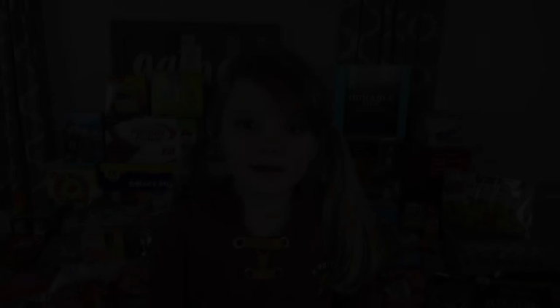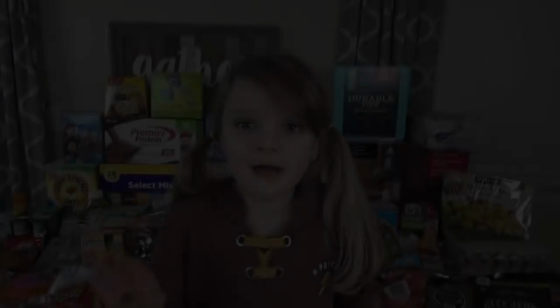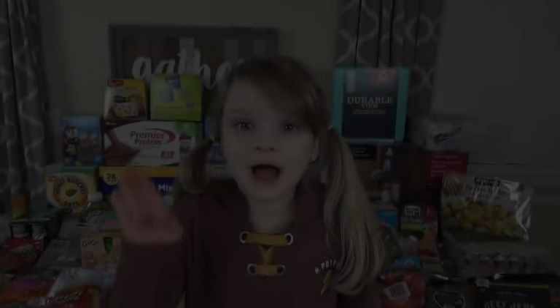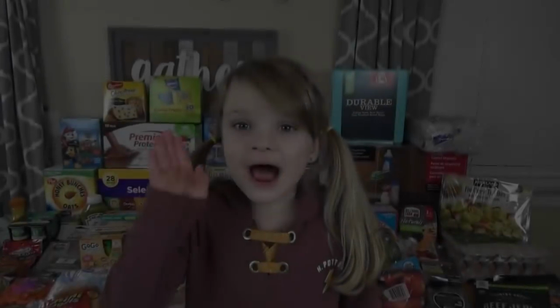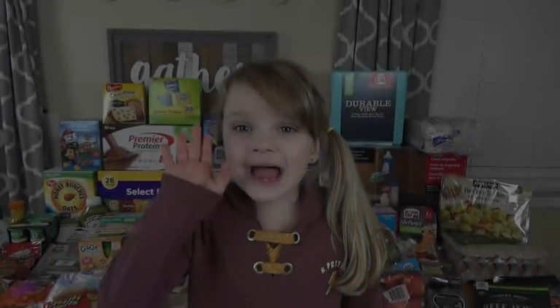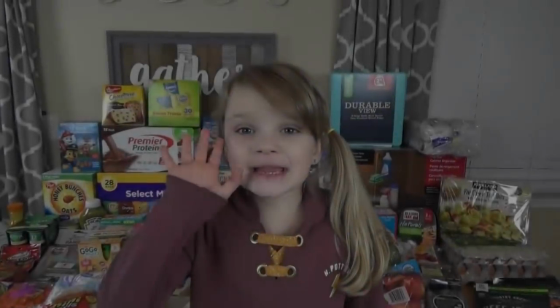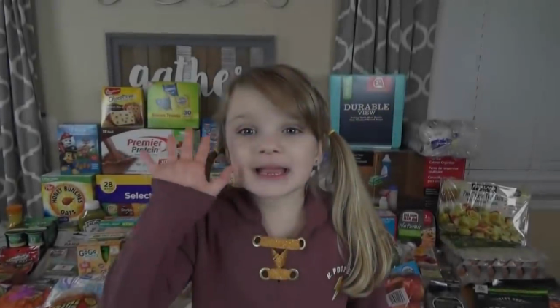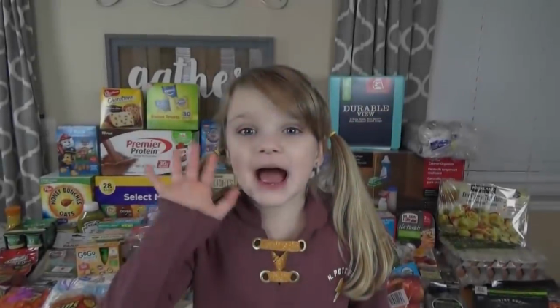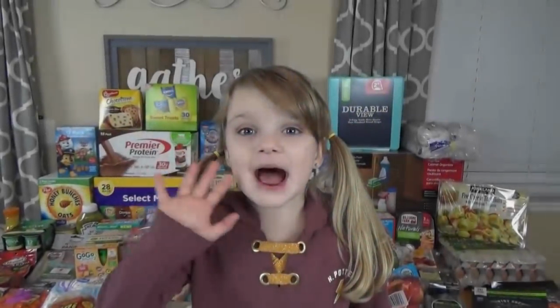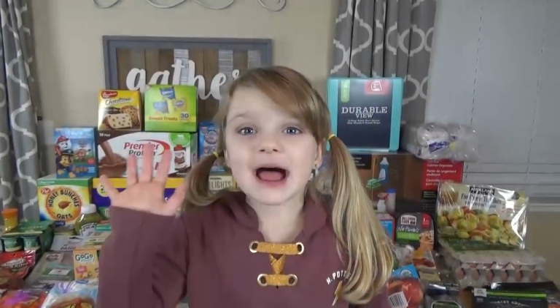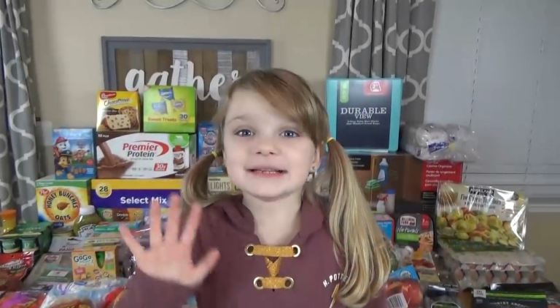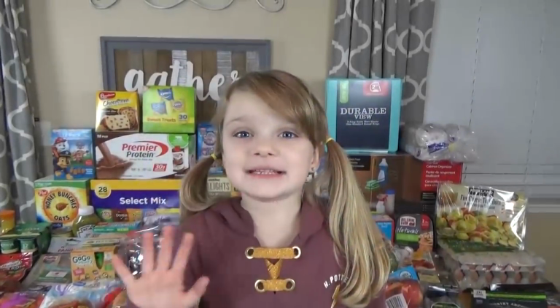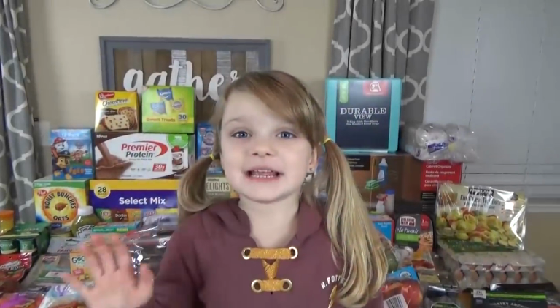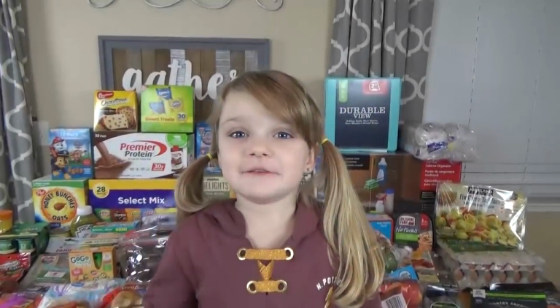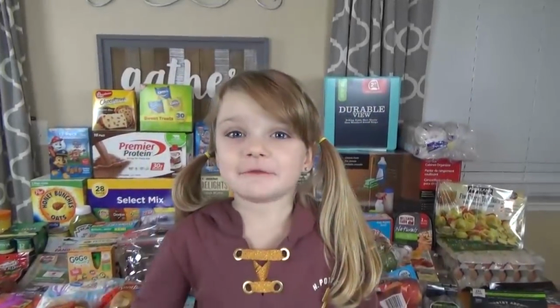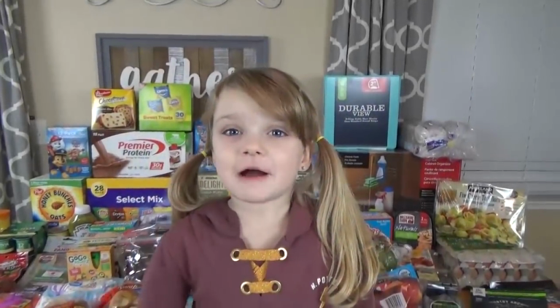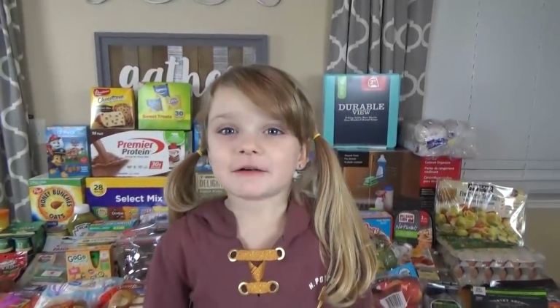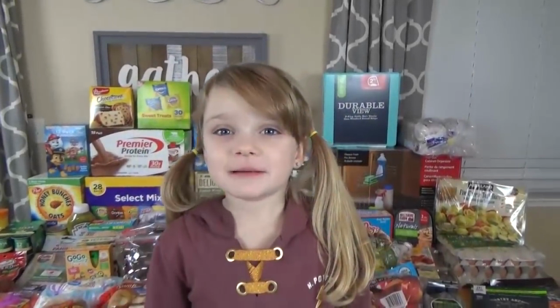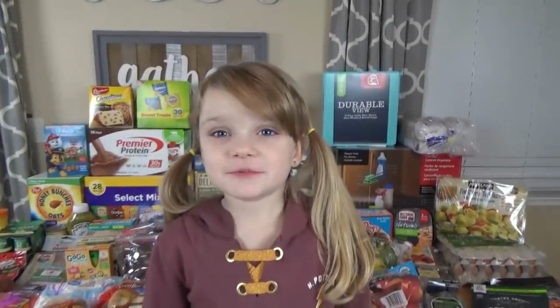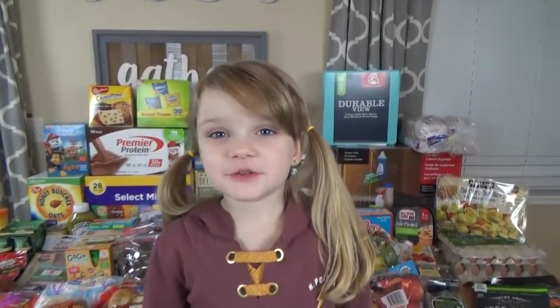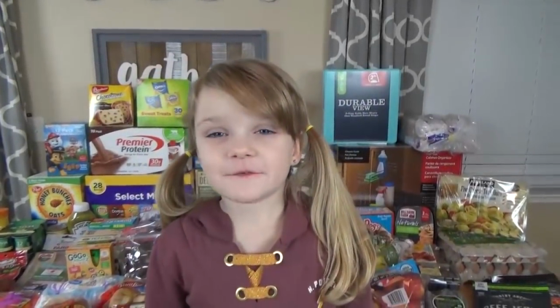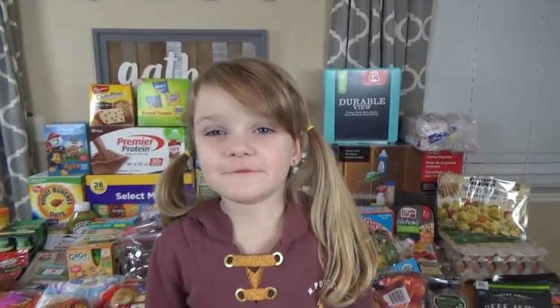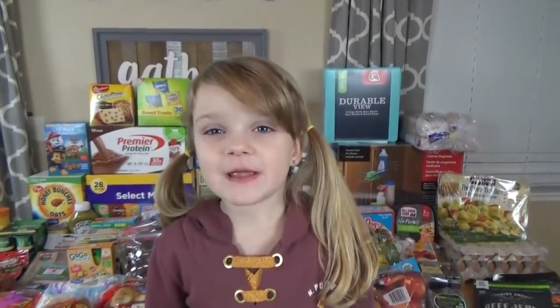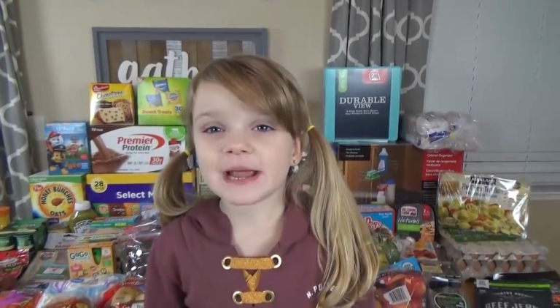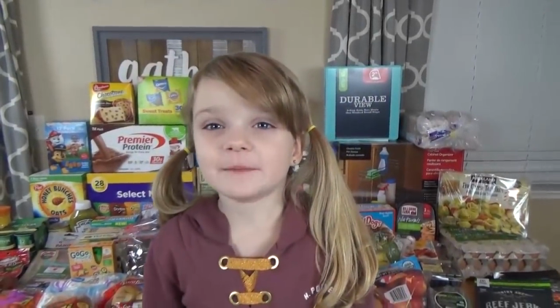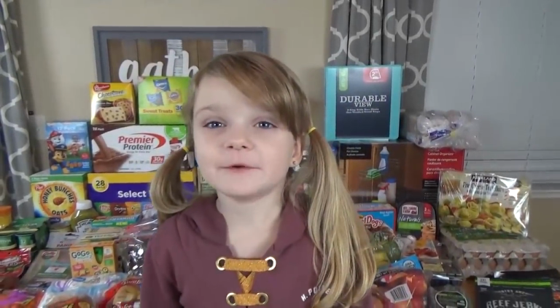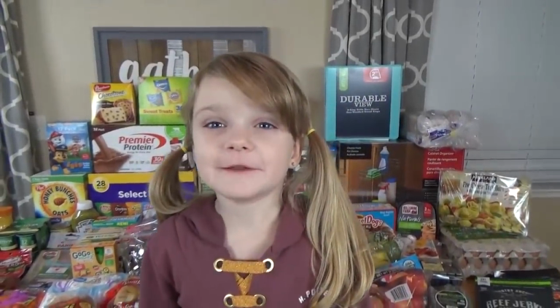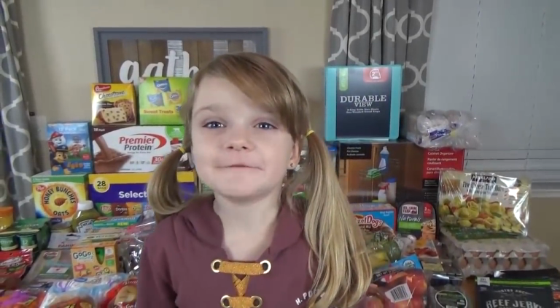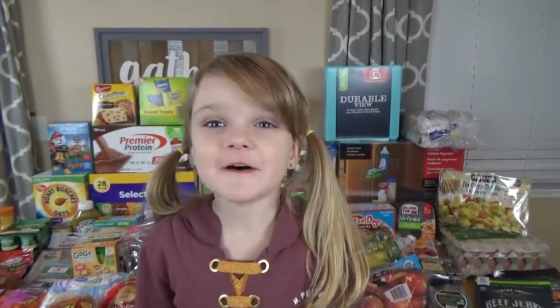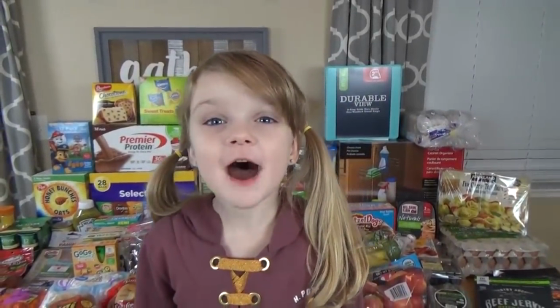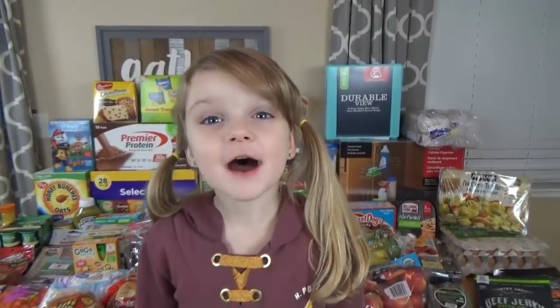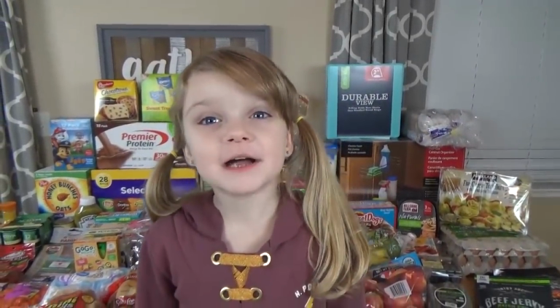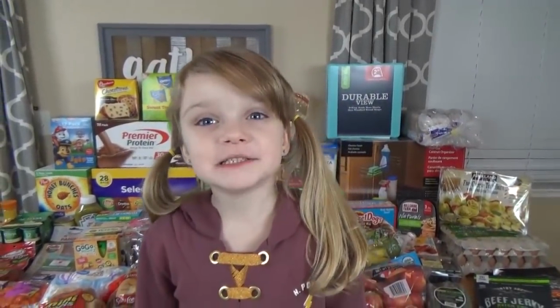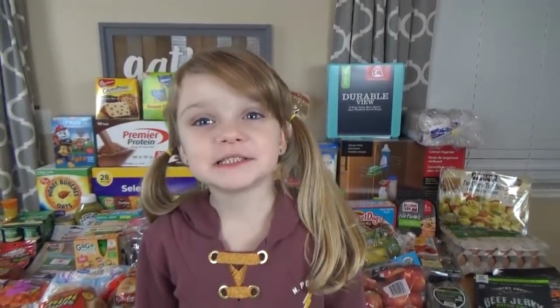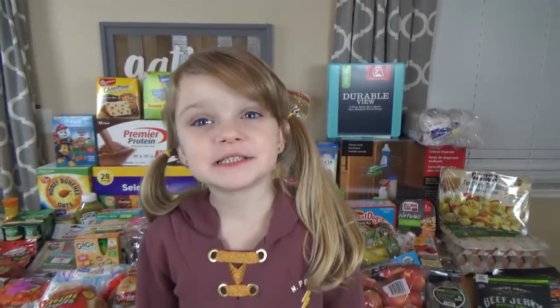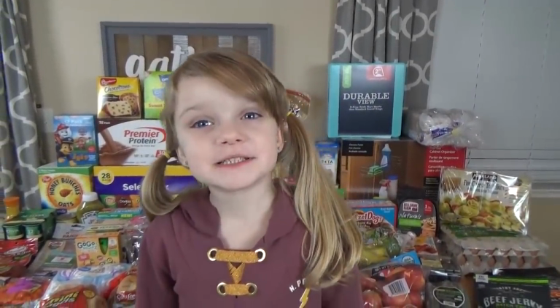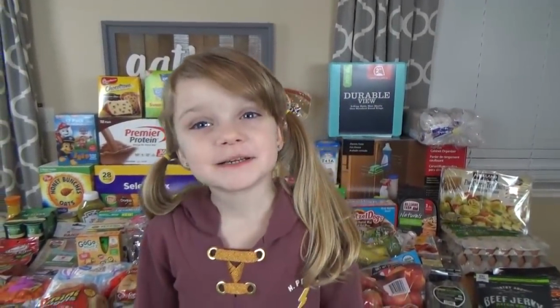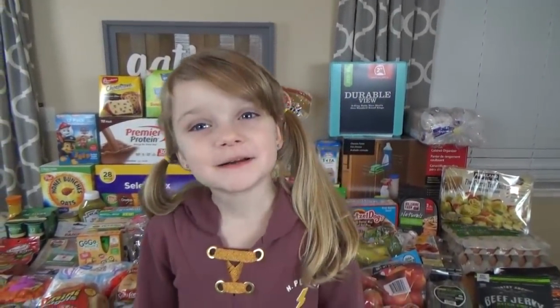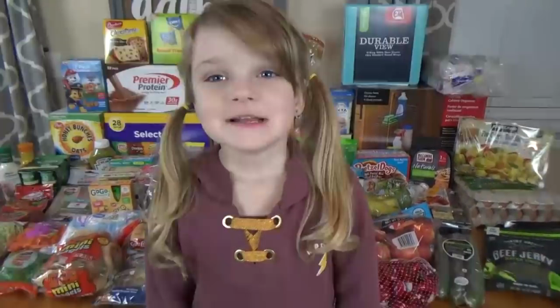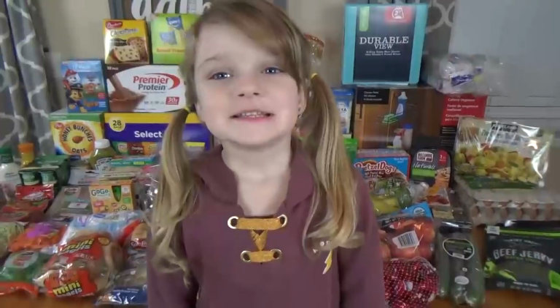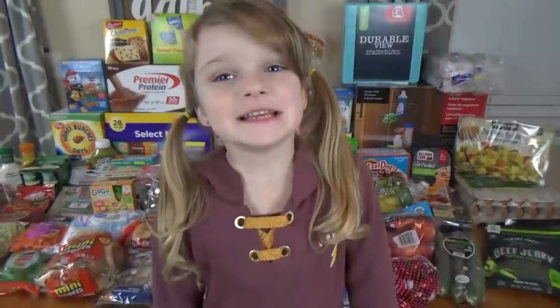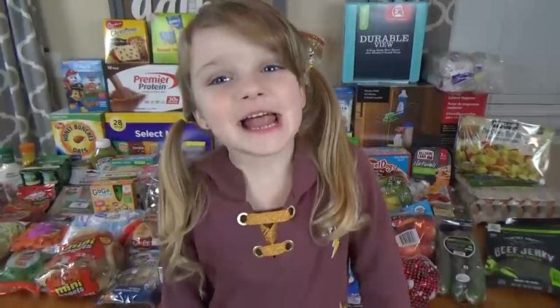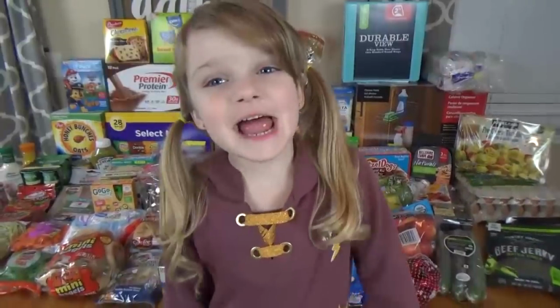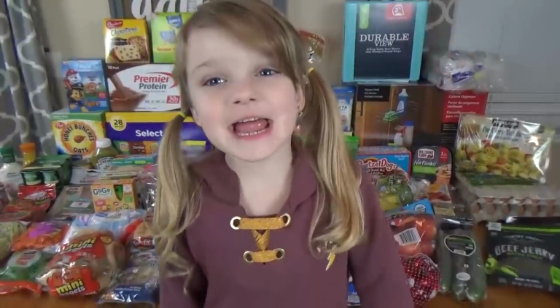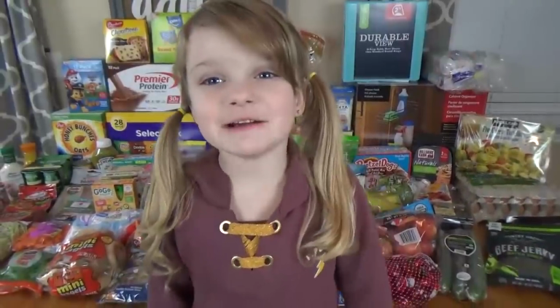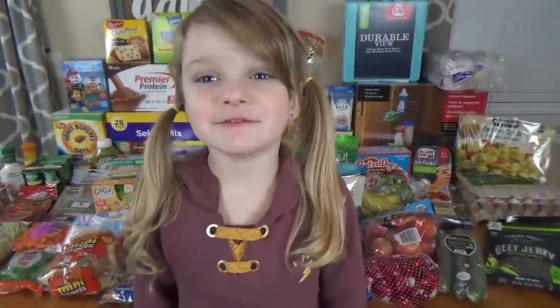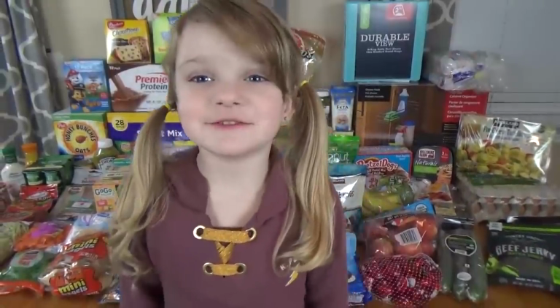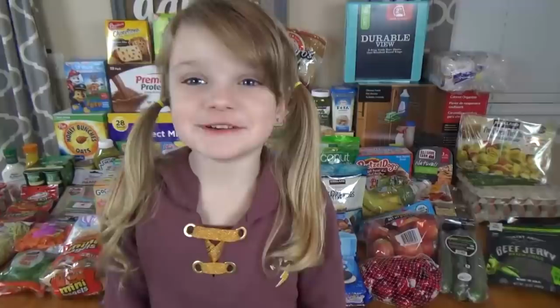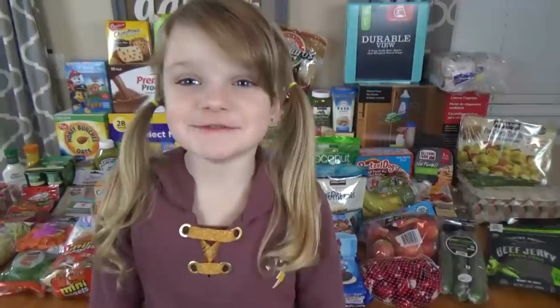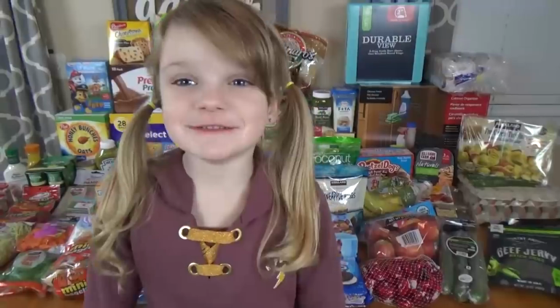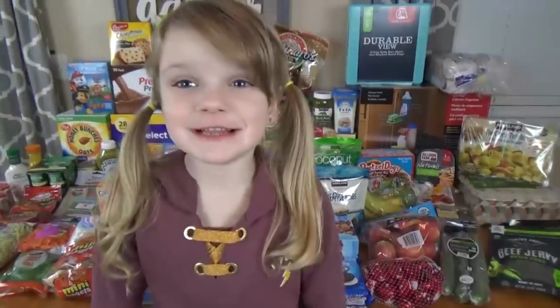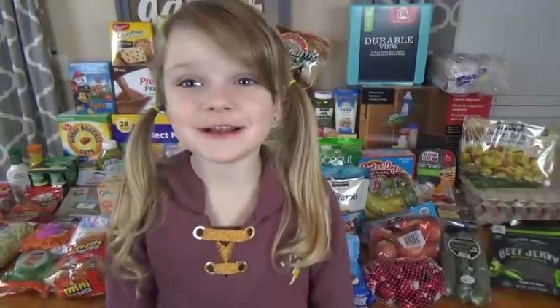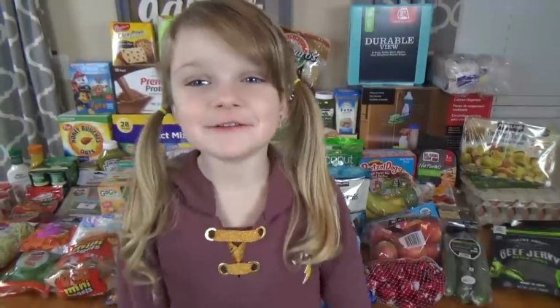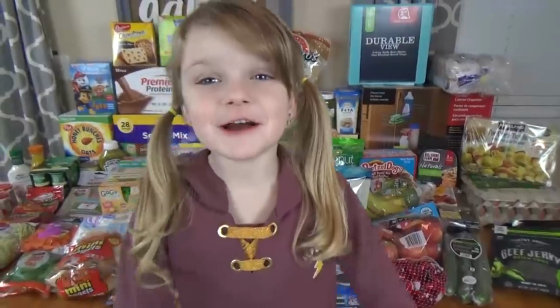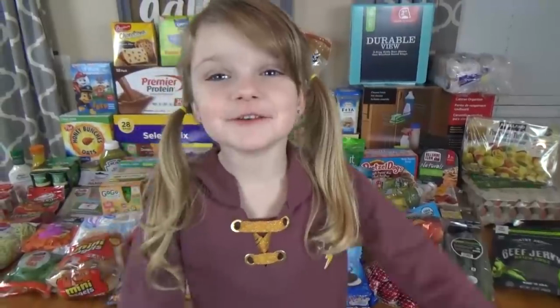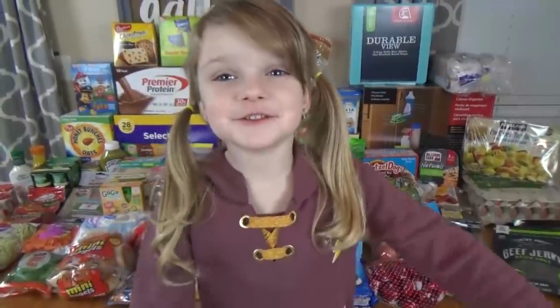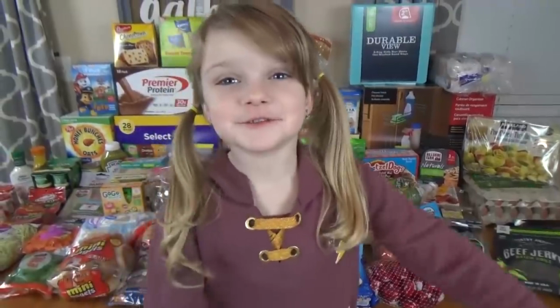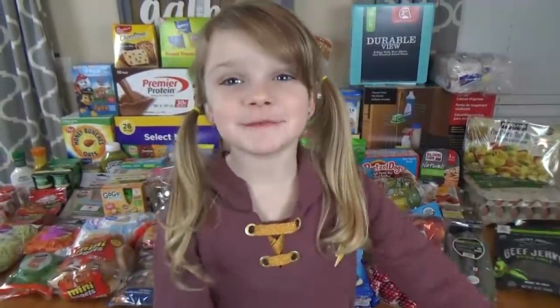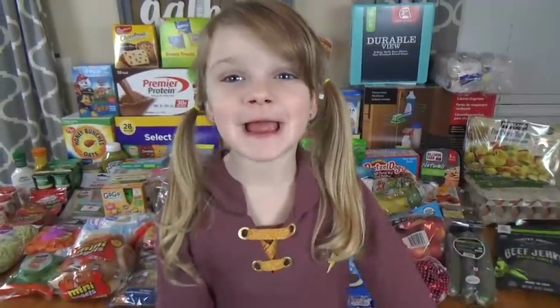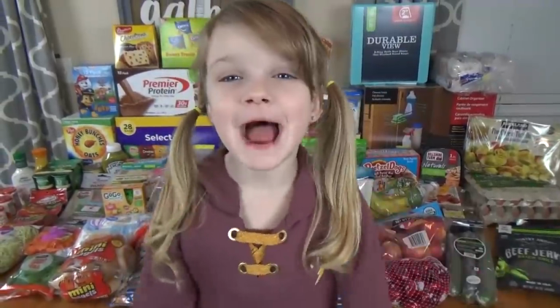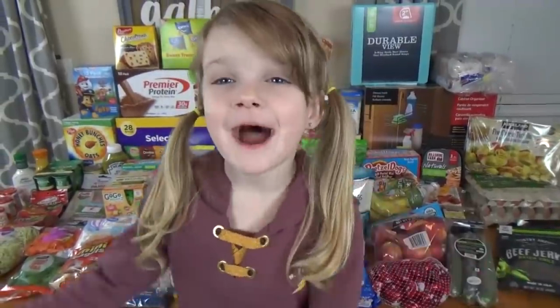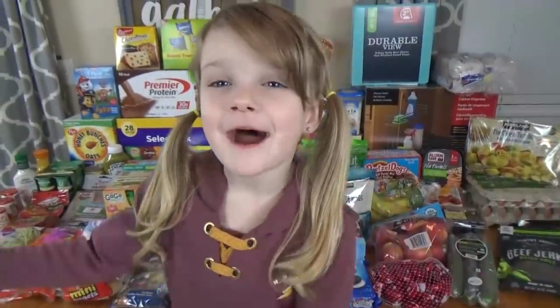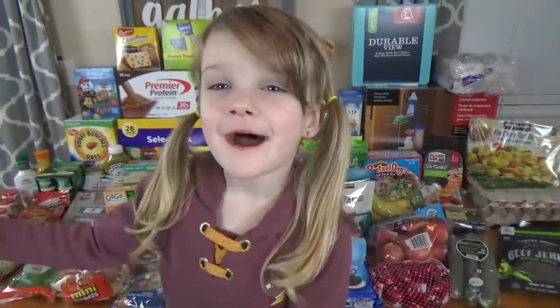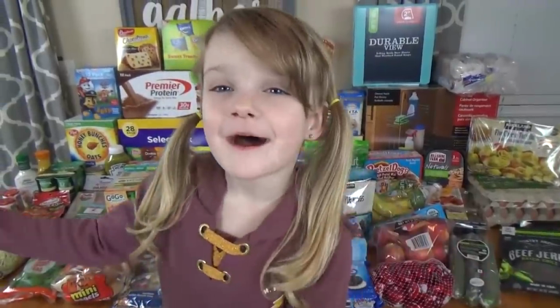Hi guys, and welcome to the Family Fudge. Today we're doing a grocery haul!